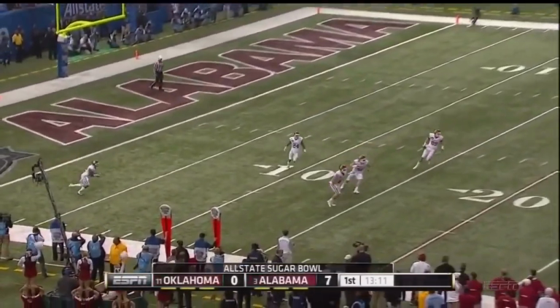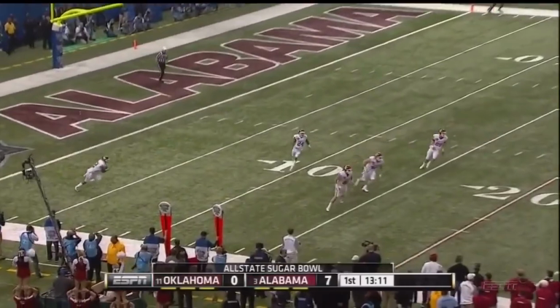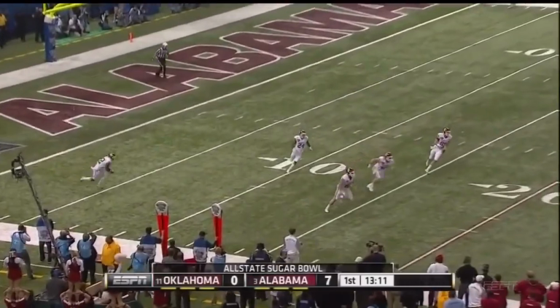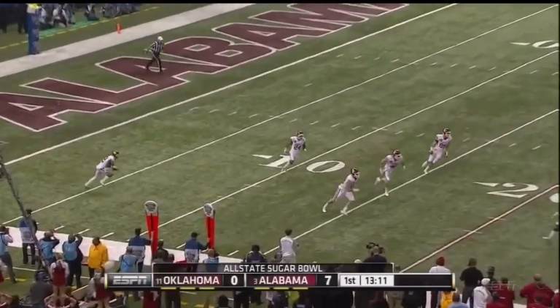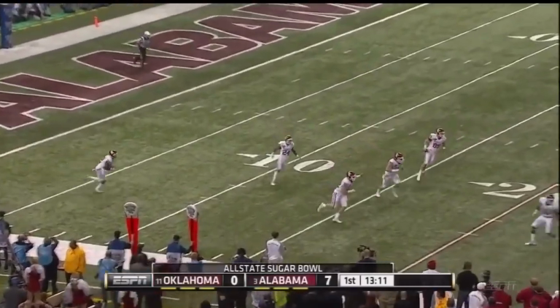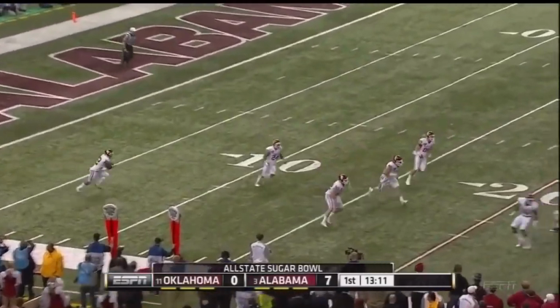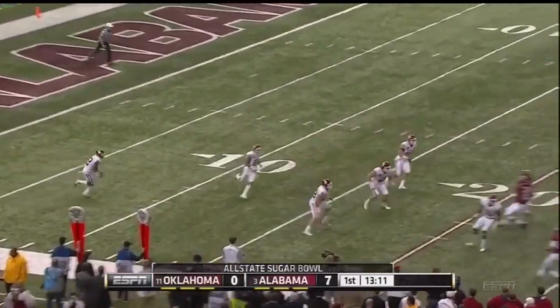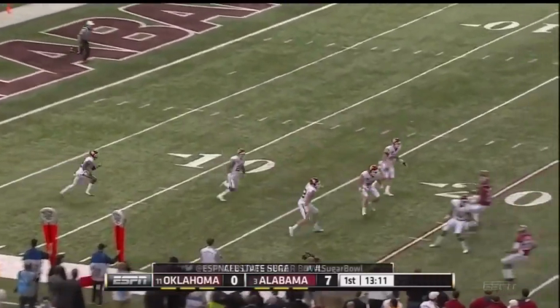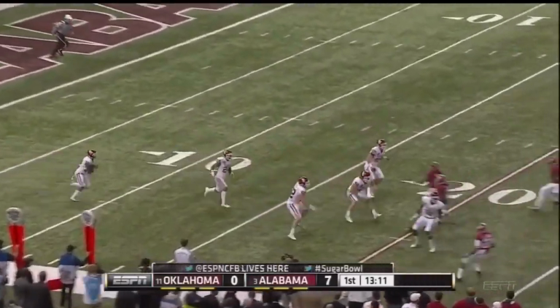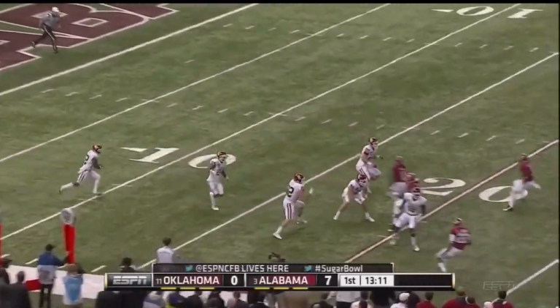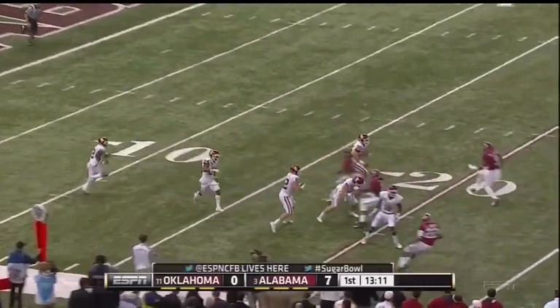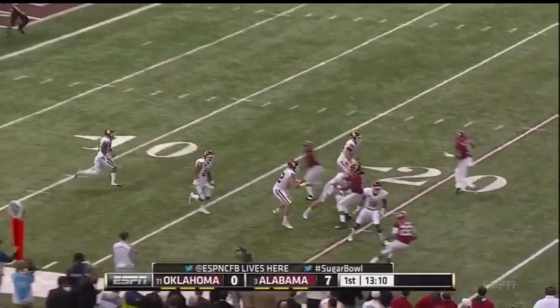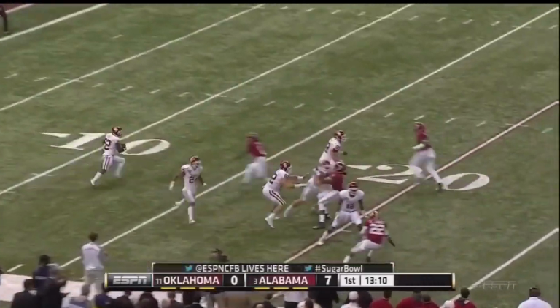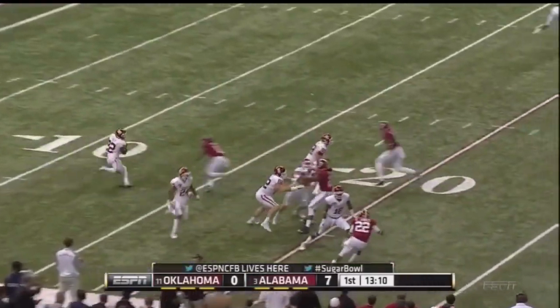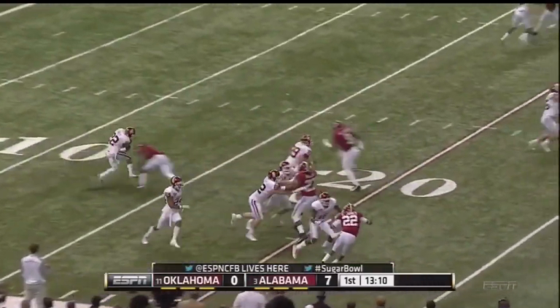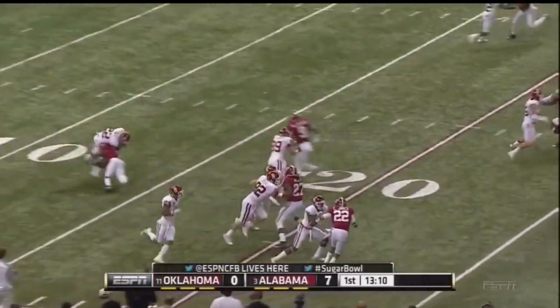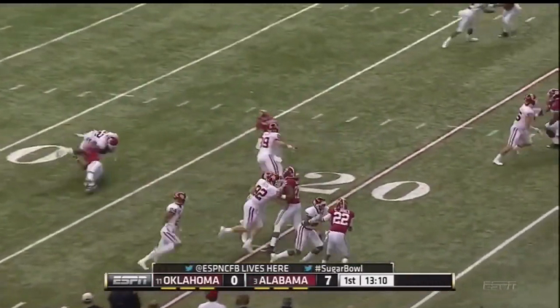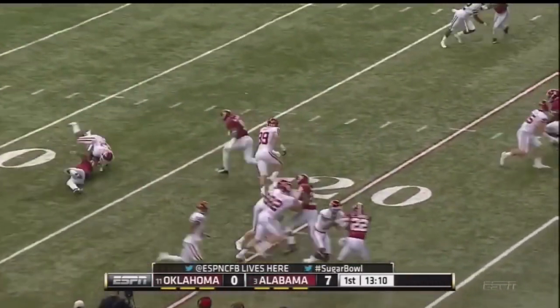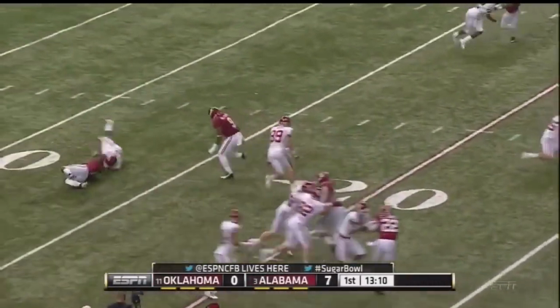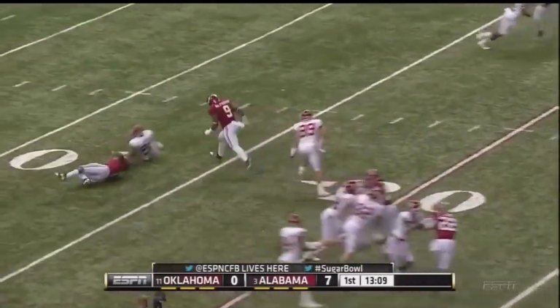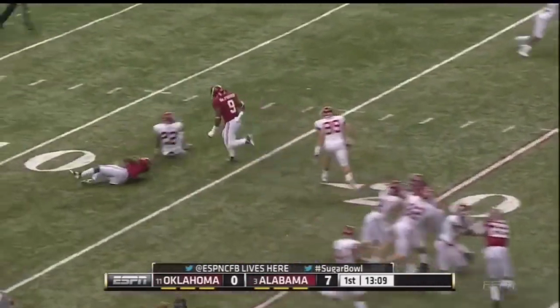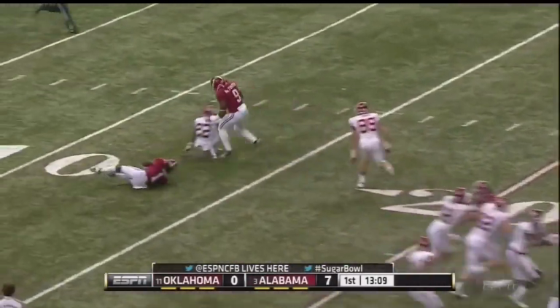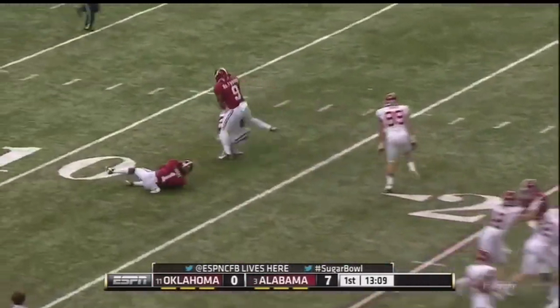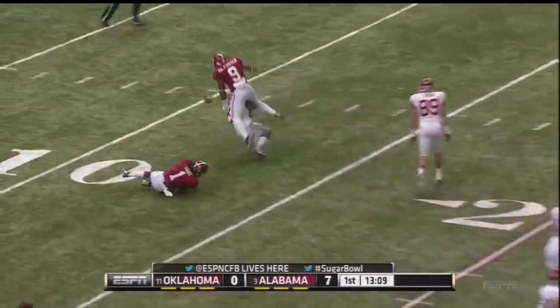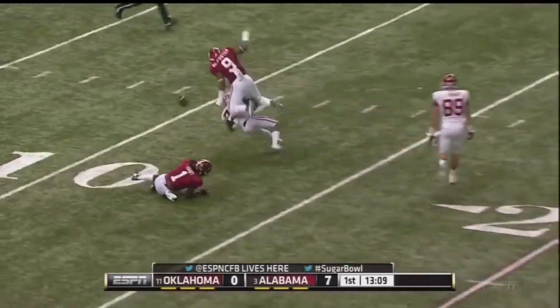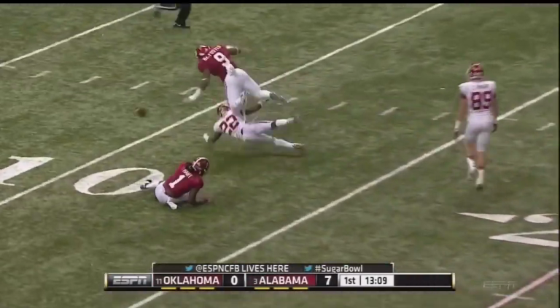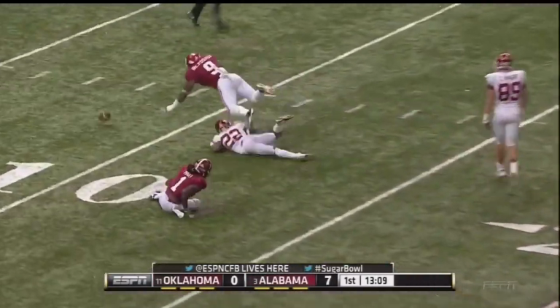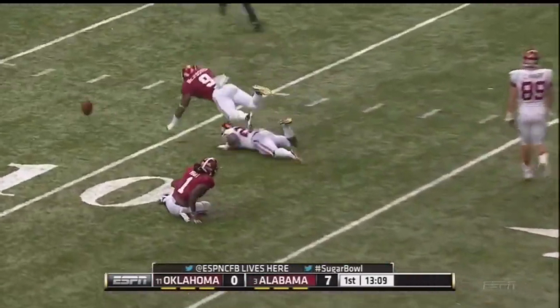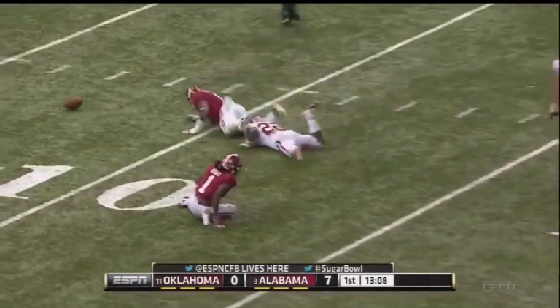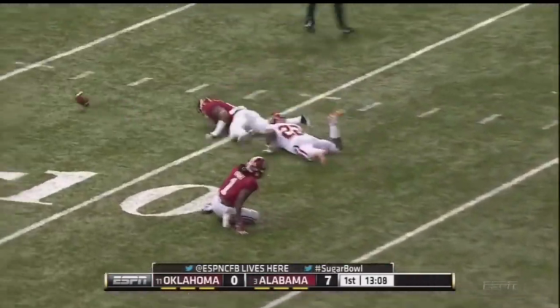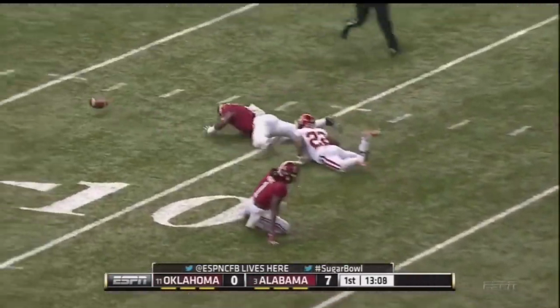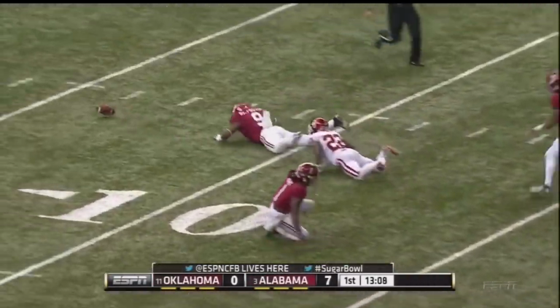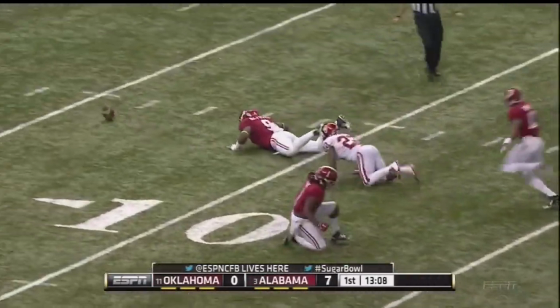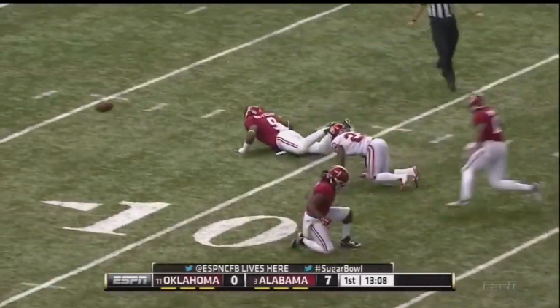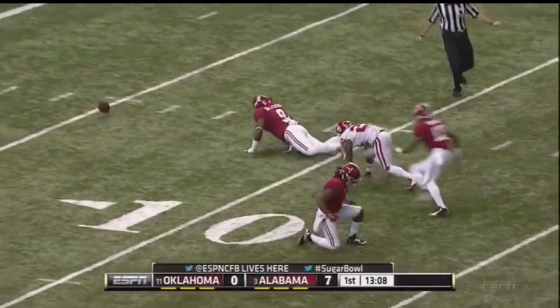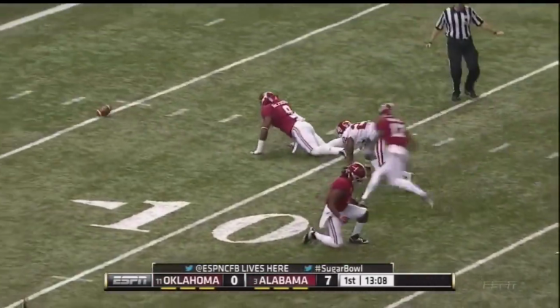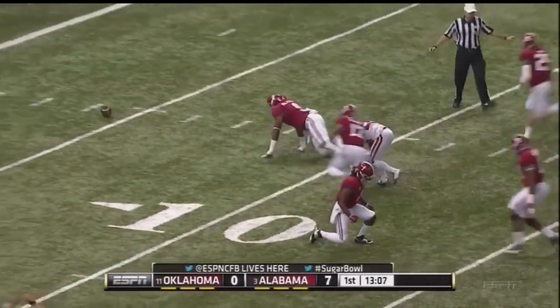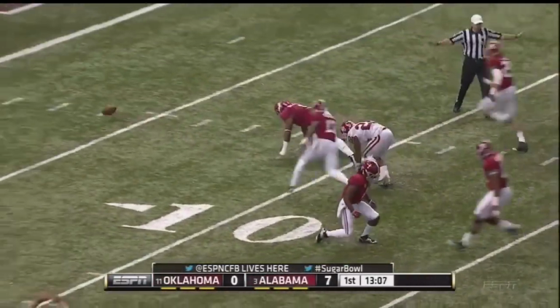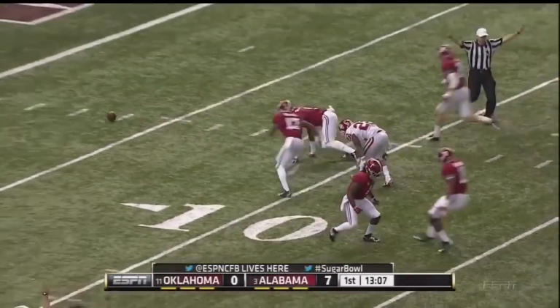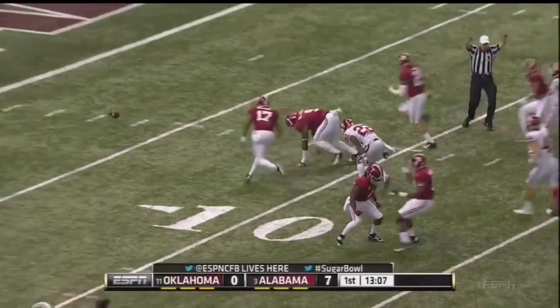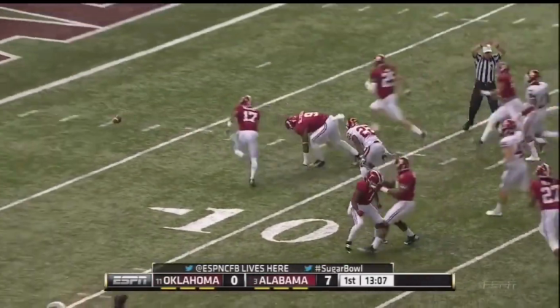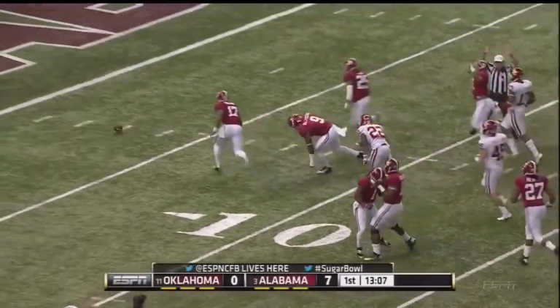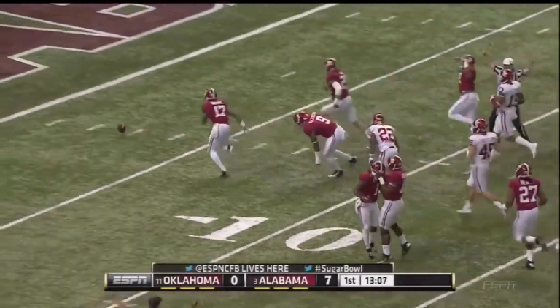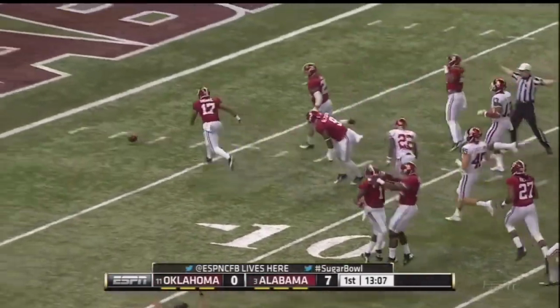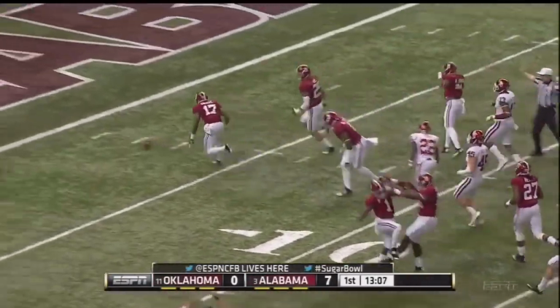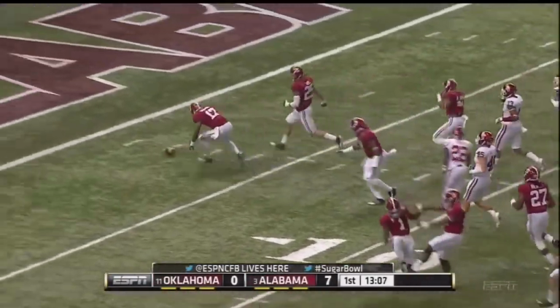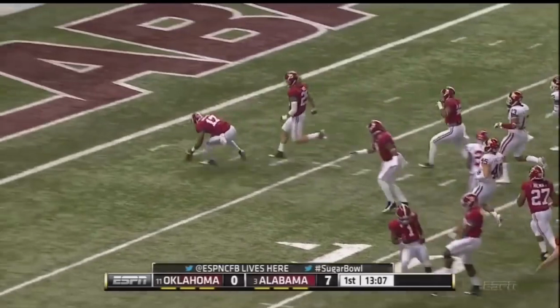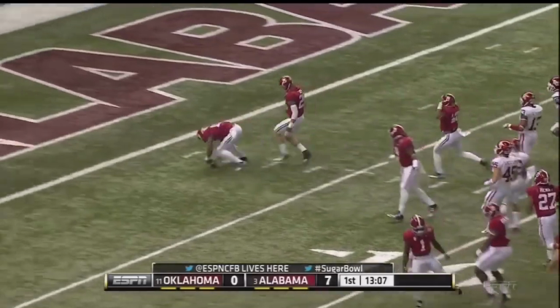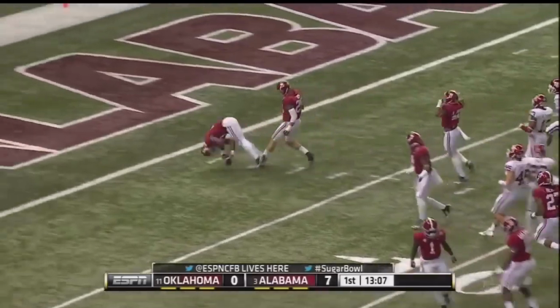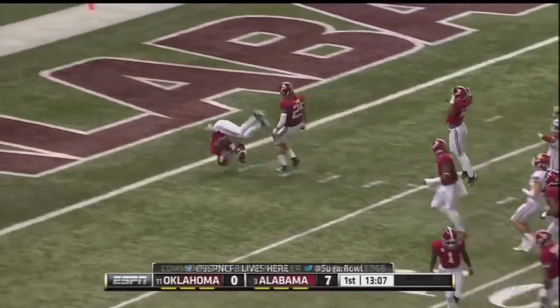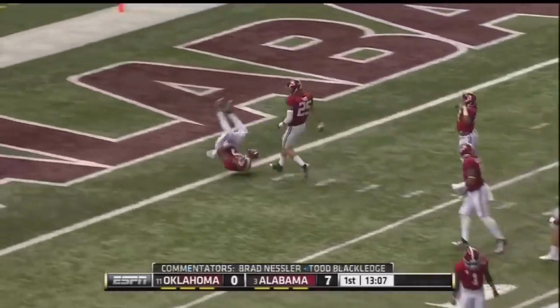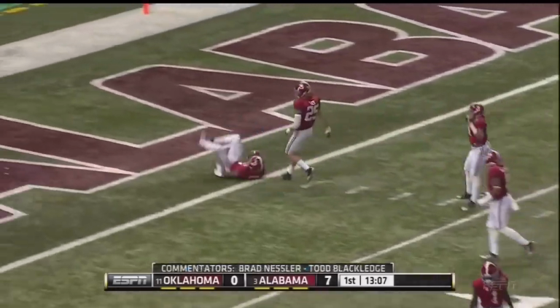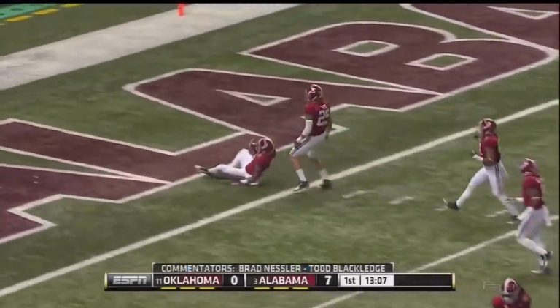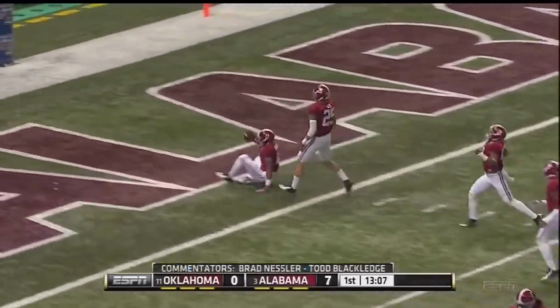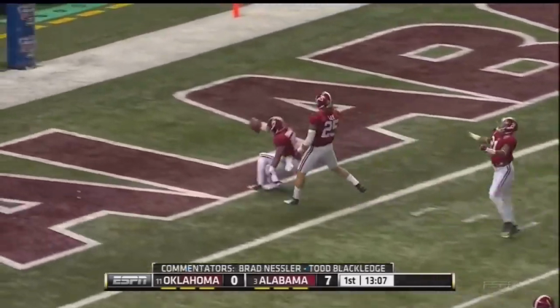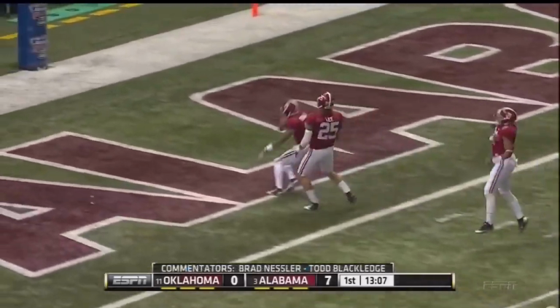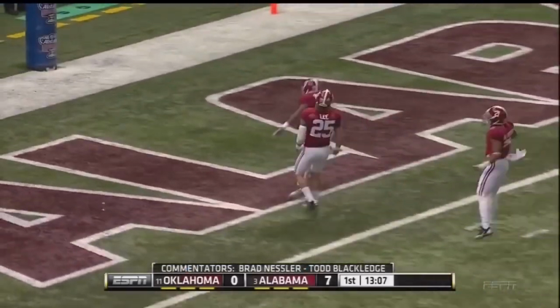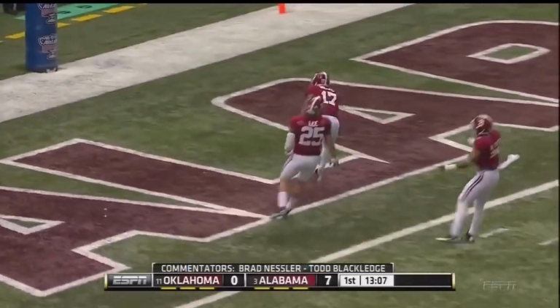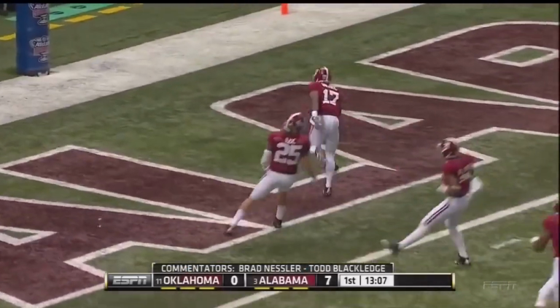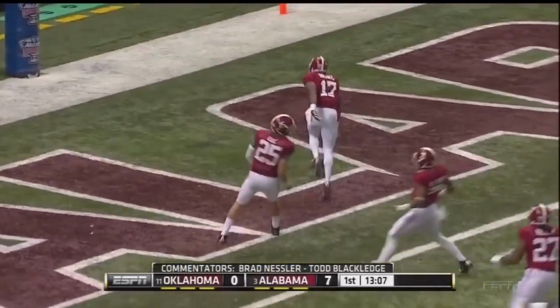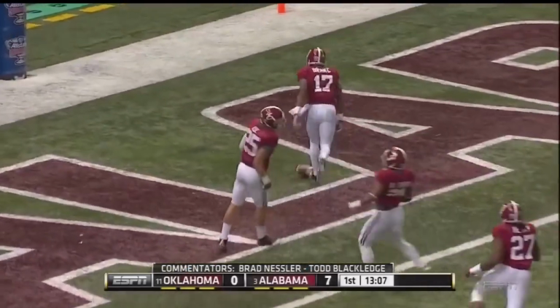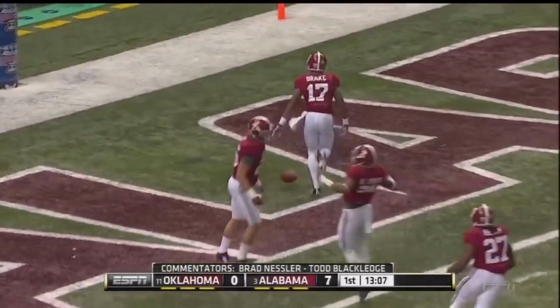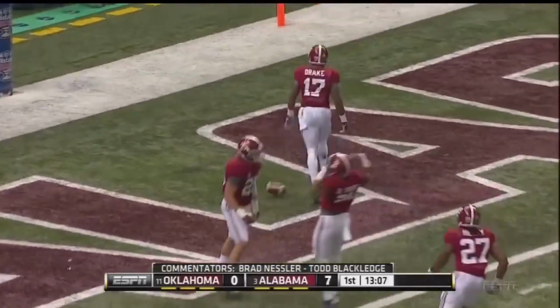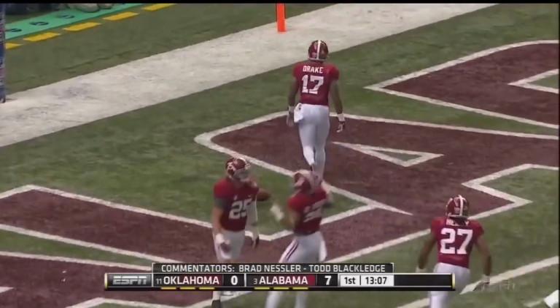Roy Finch from about the three, and the ball is out as well. Was he down or not? He was.